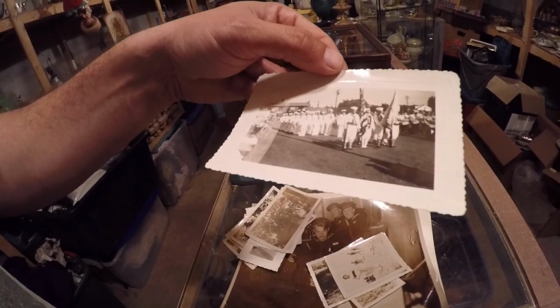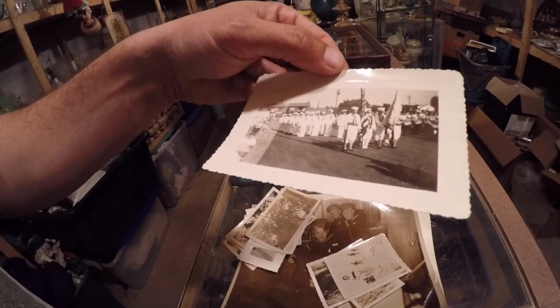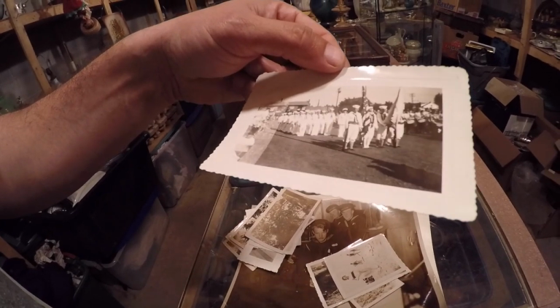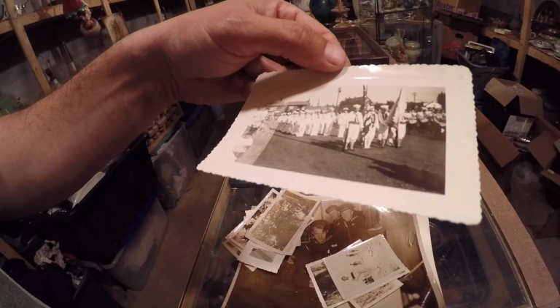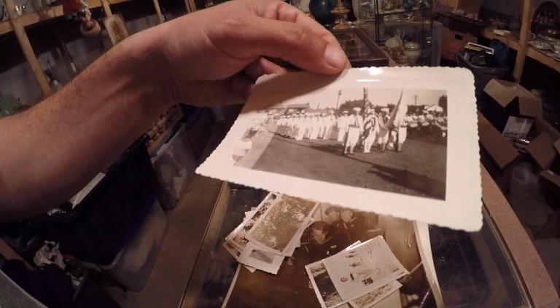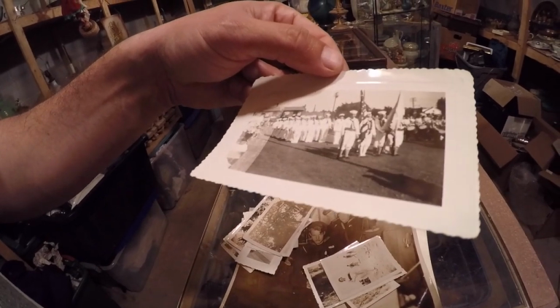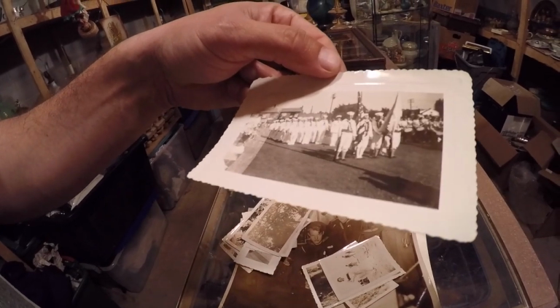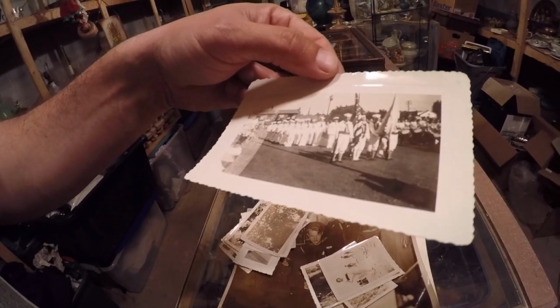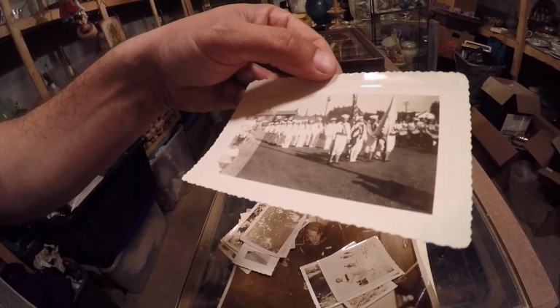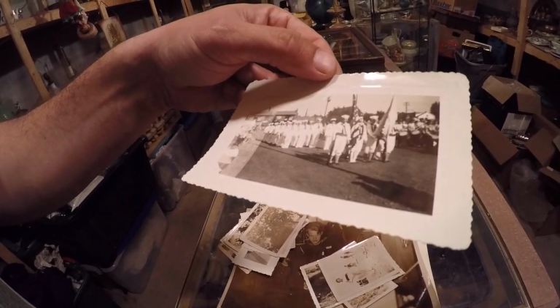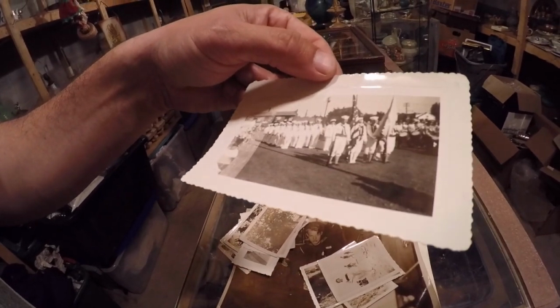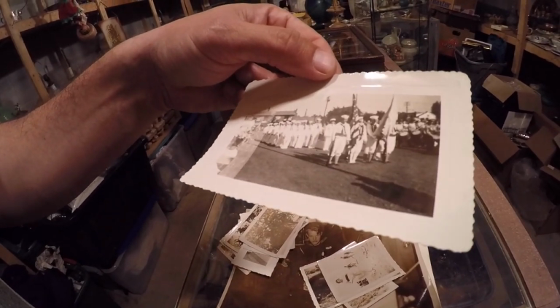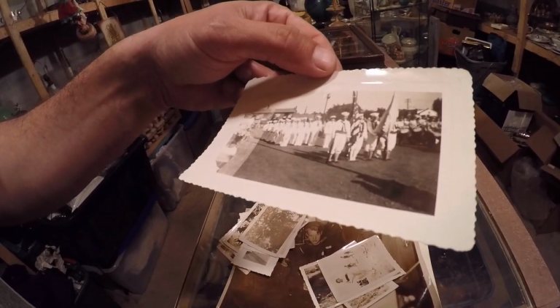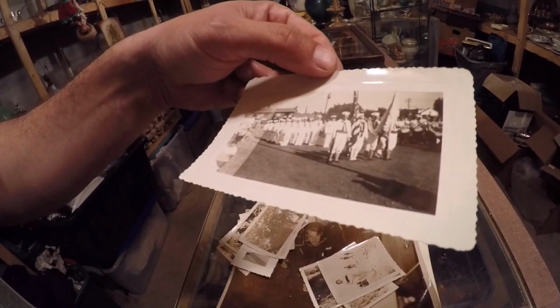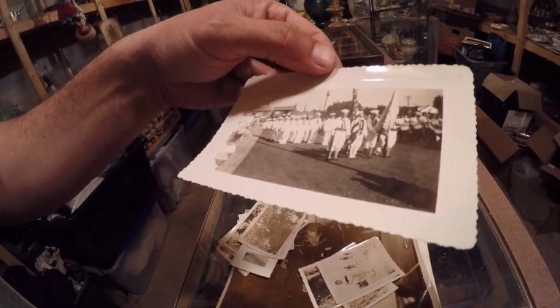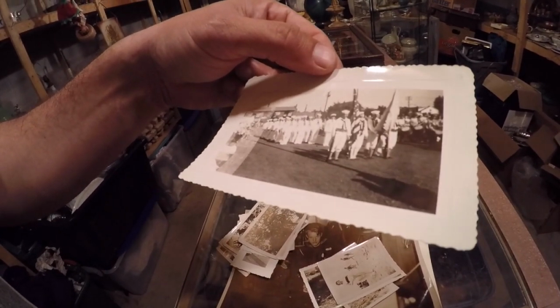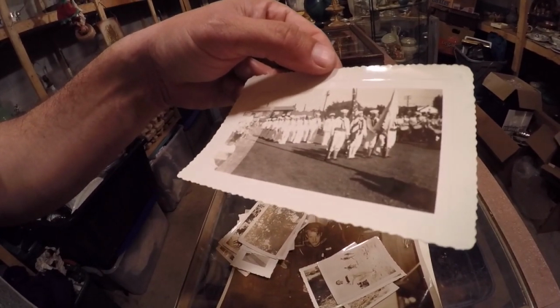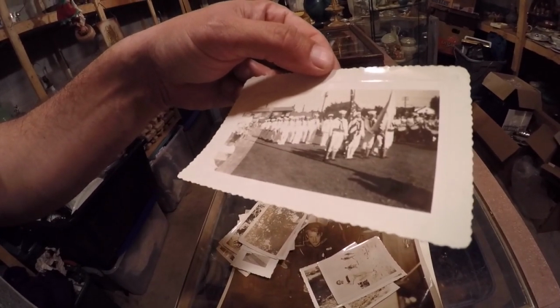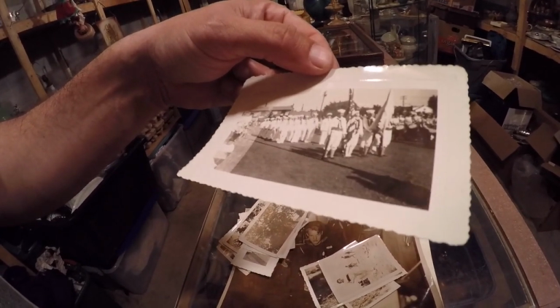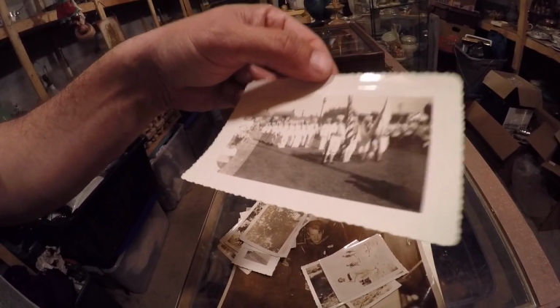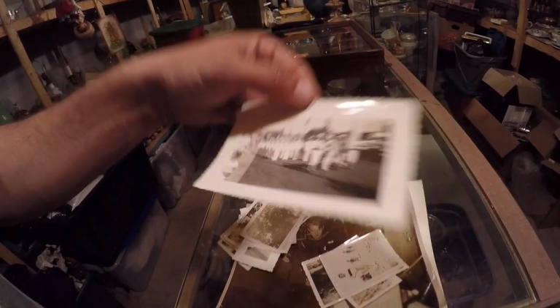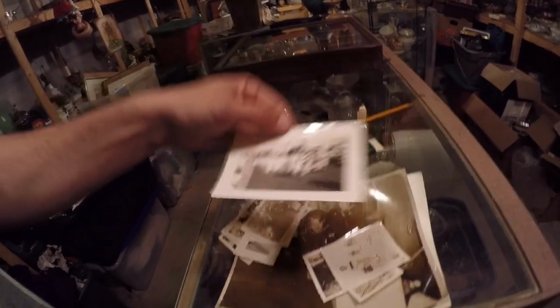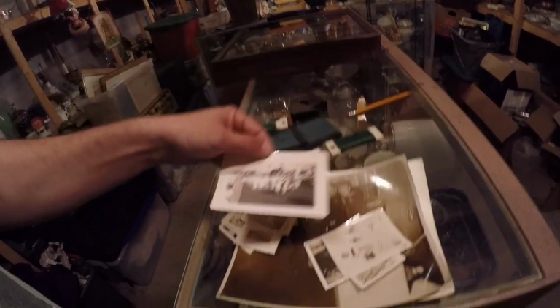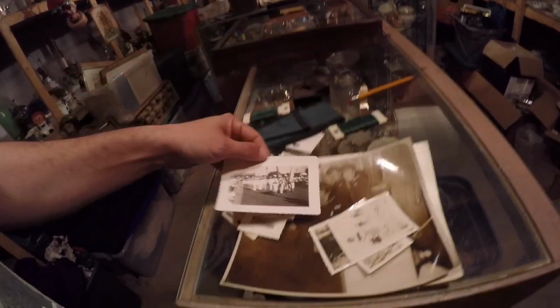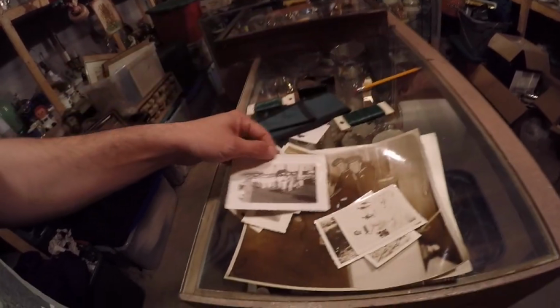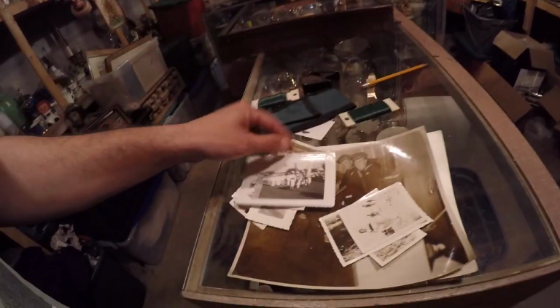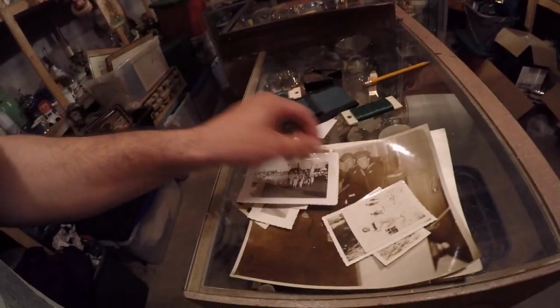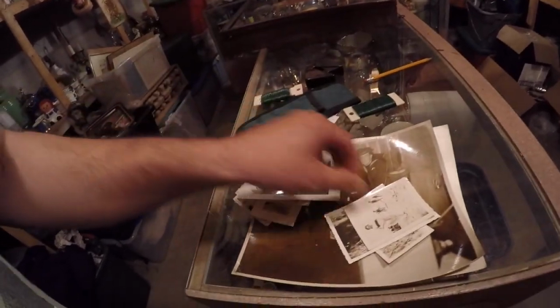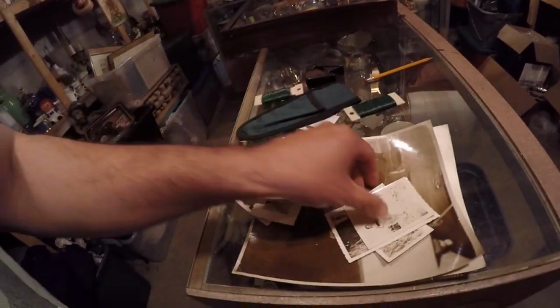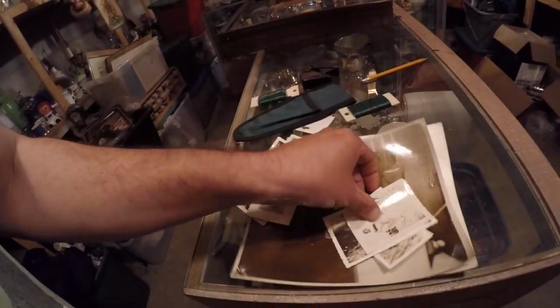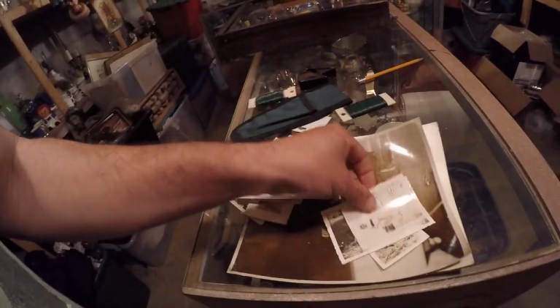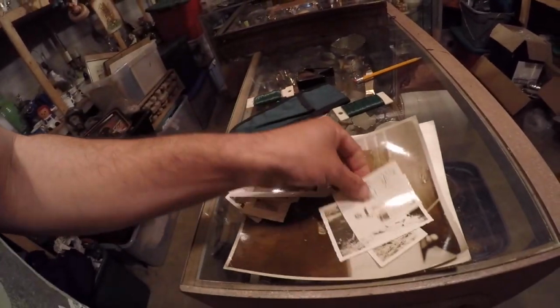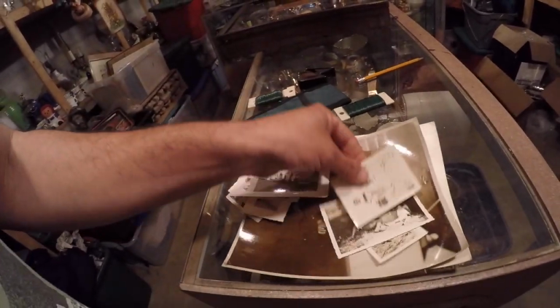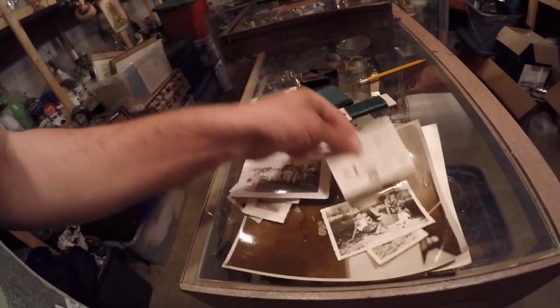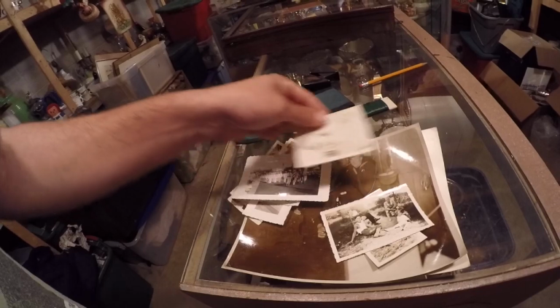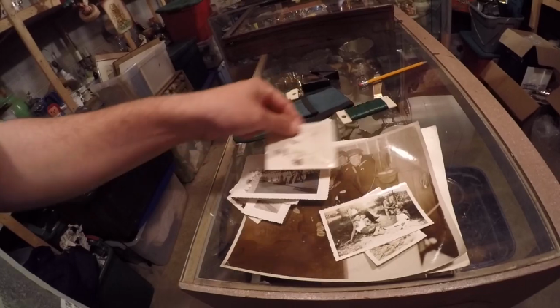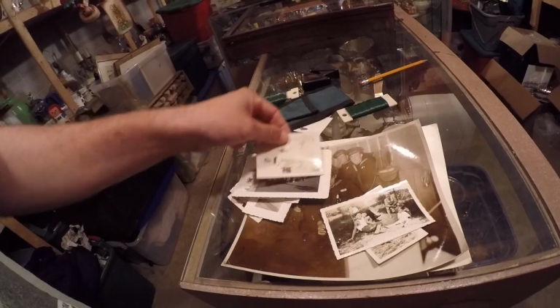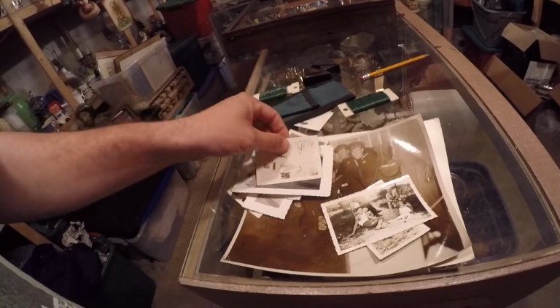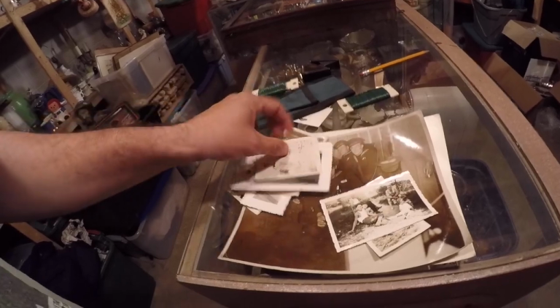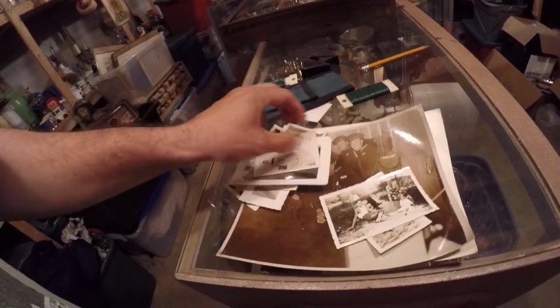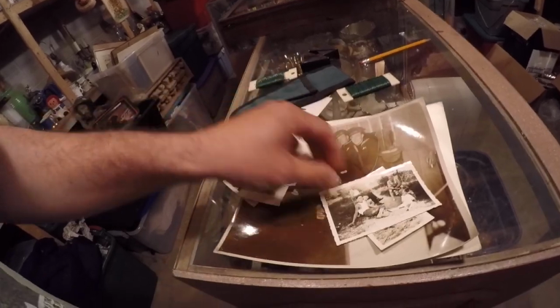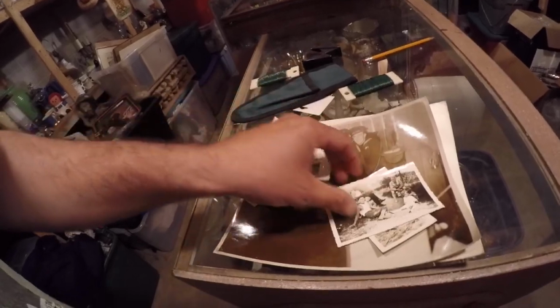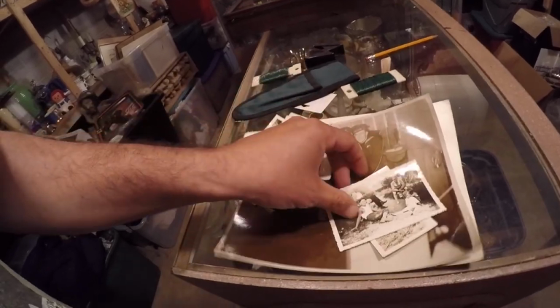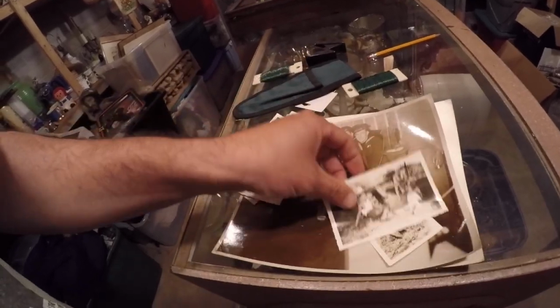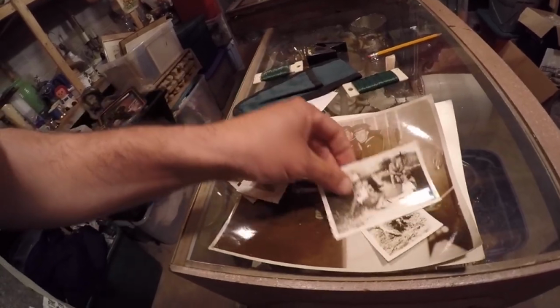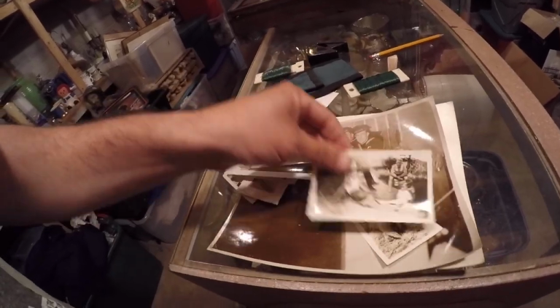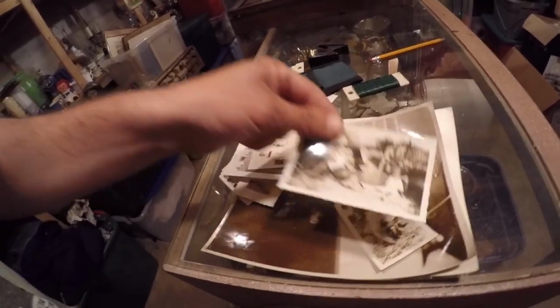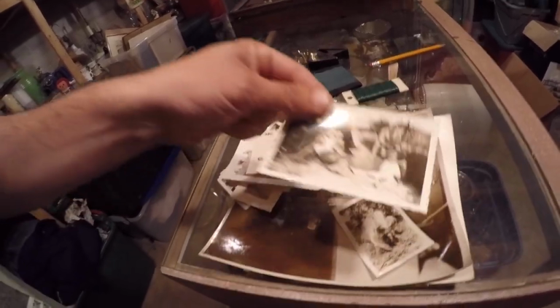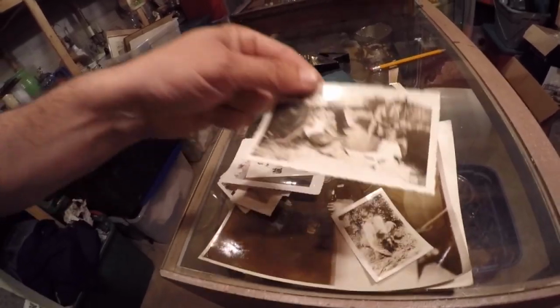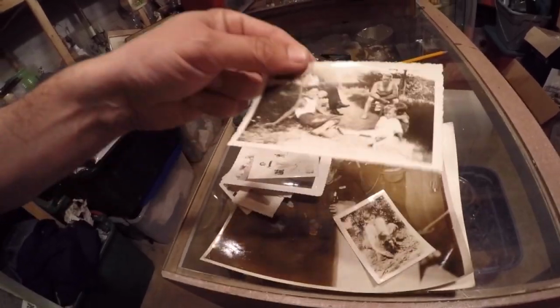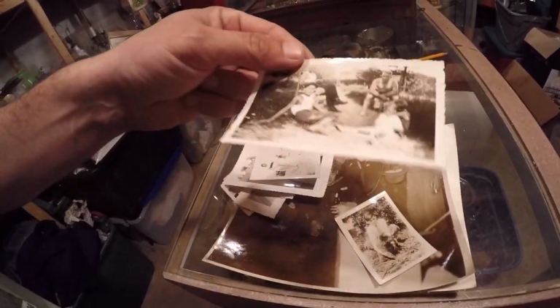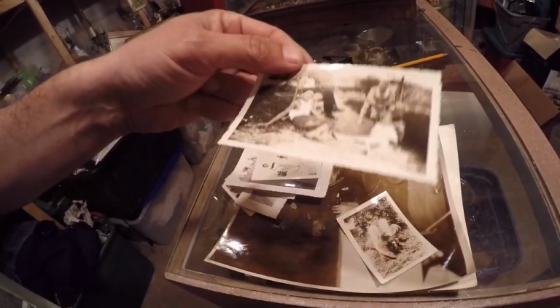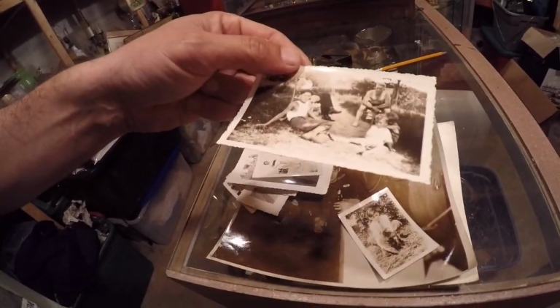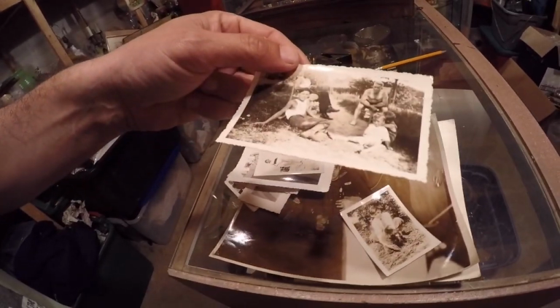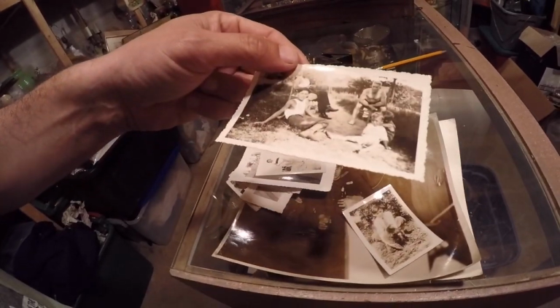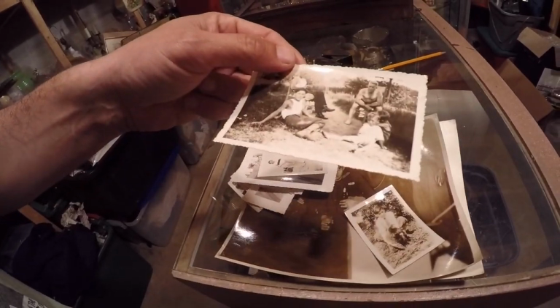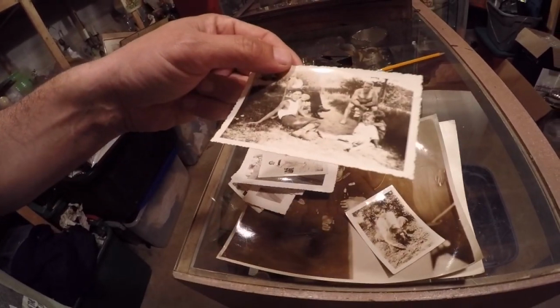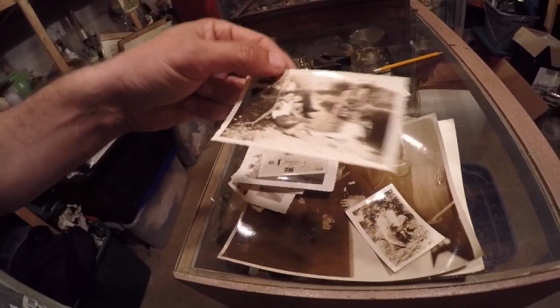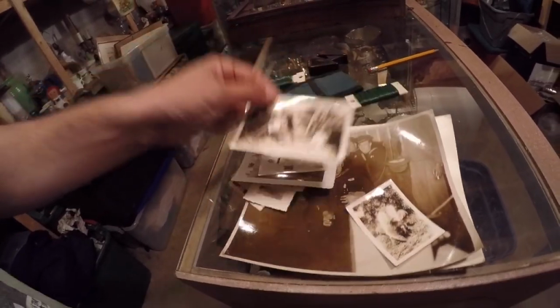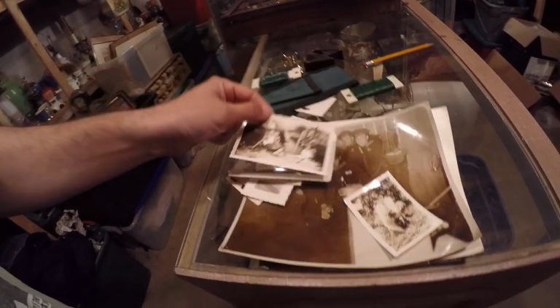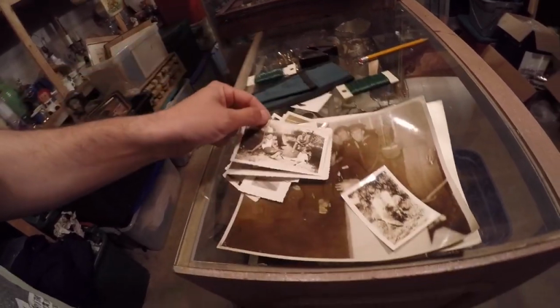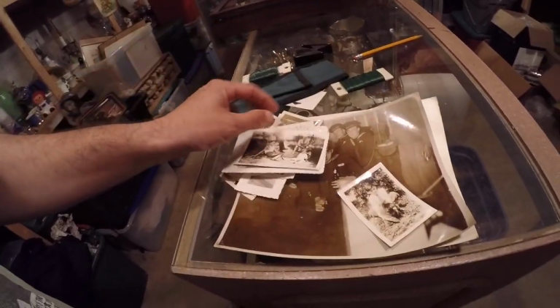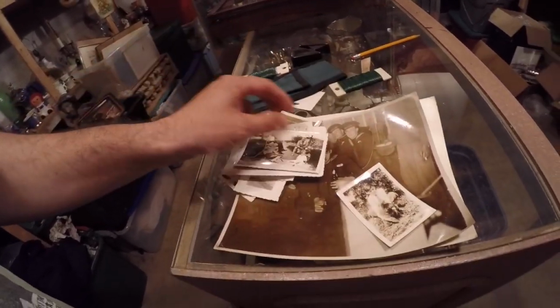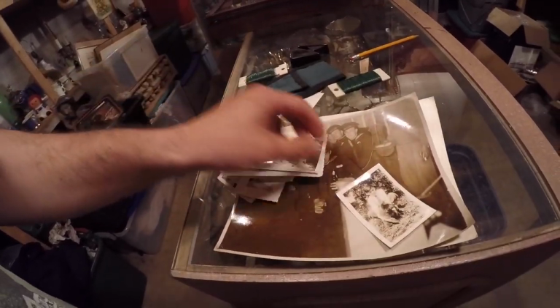That's a U.S. Coast Guard. I always like these old photos.